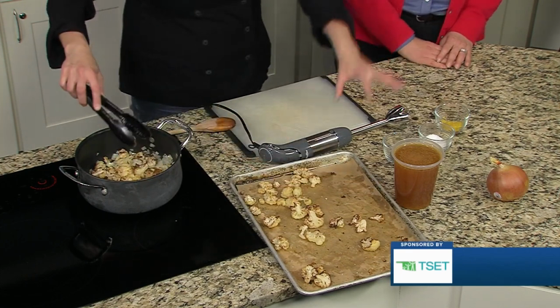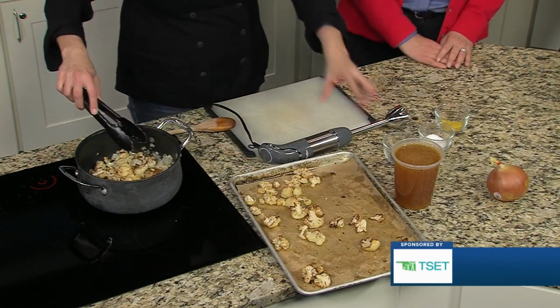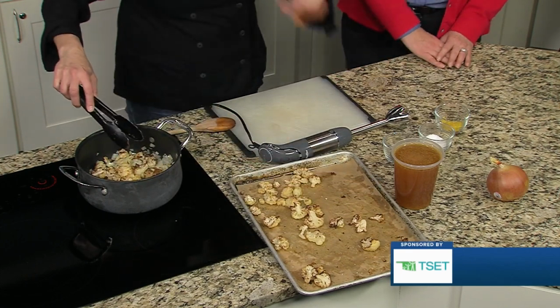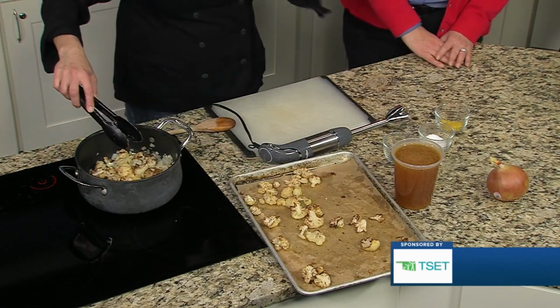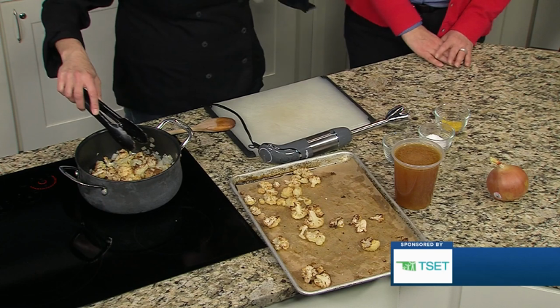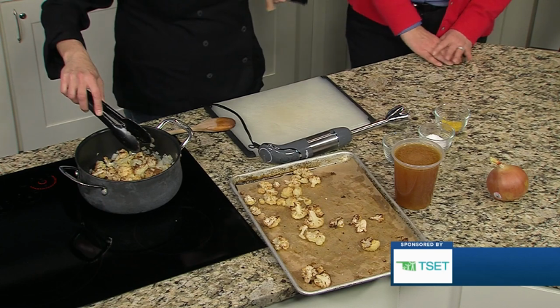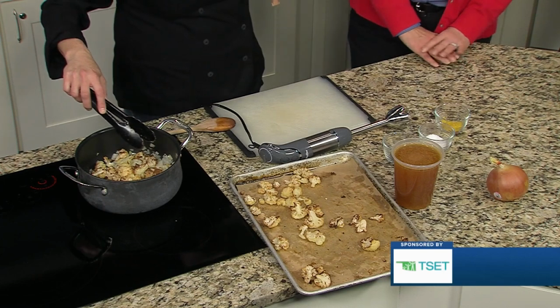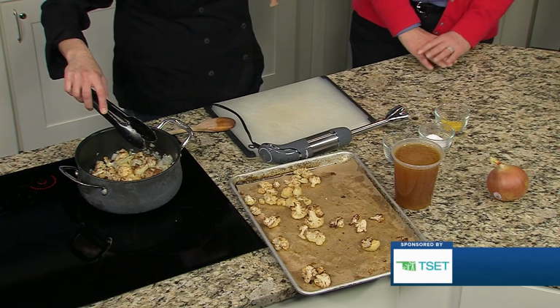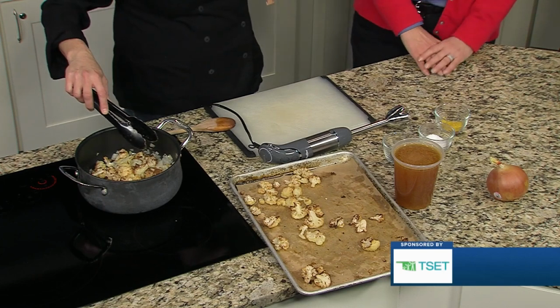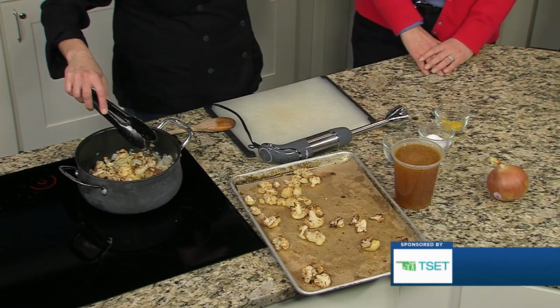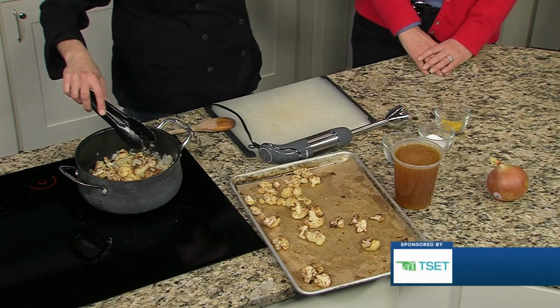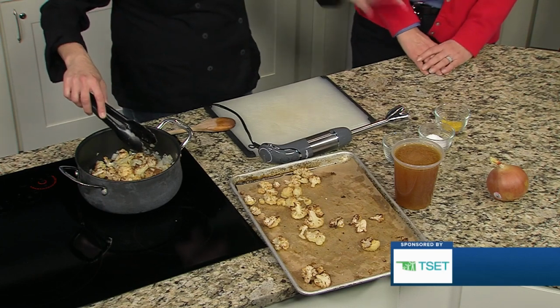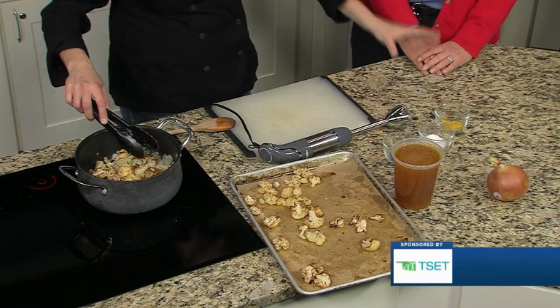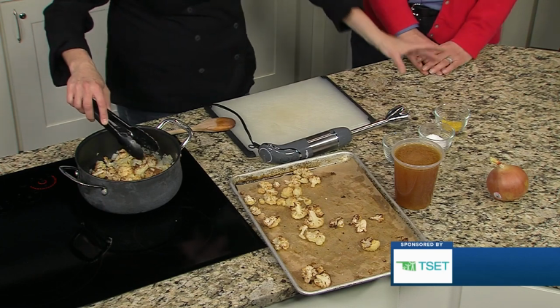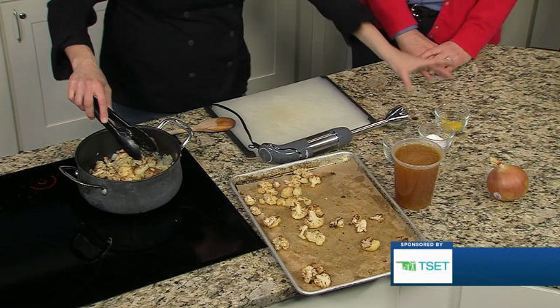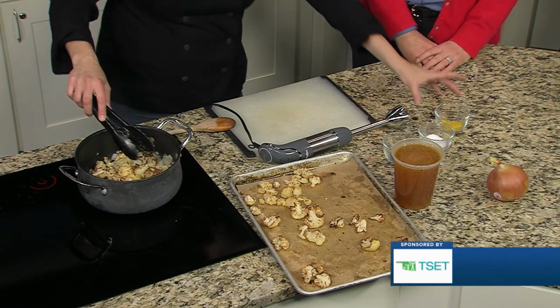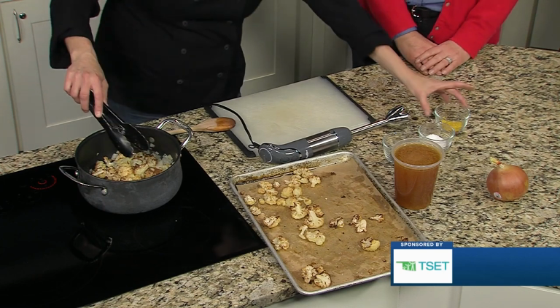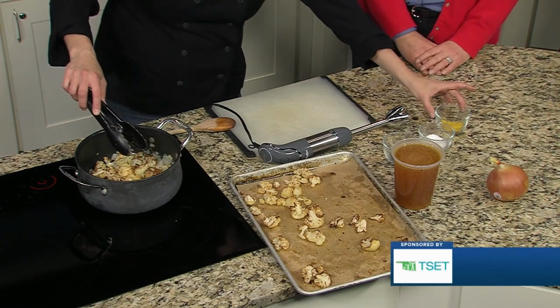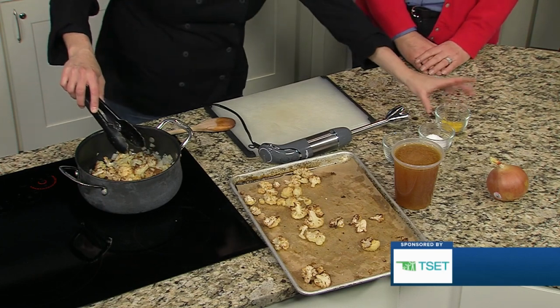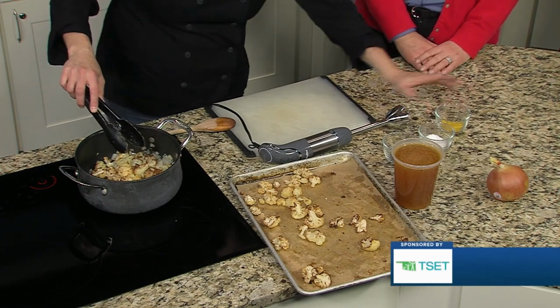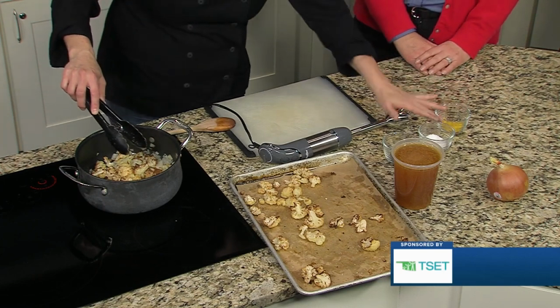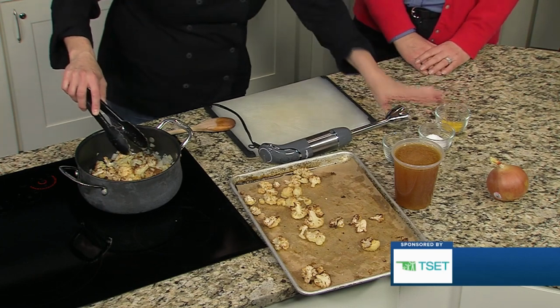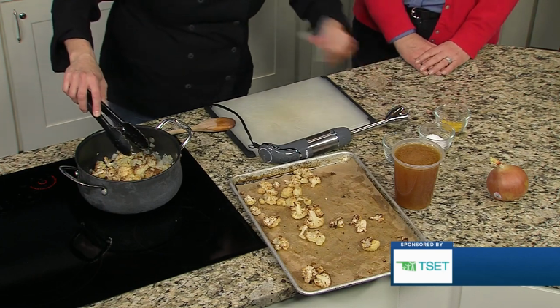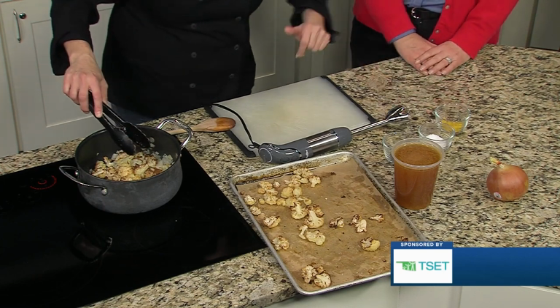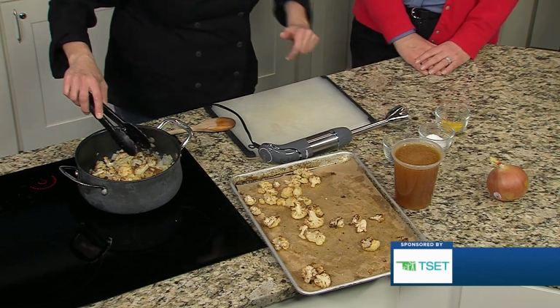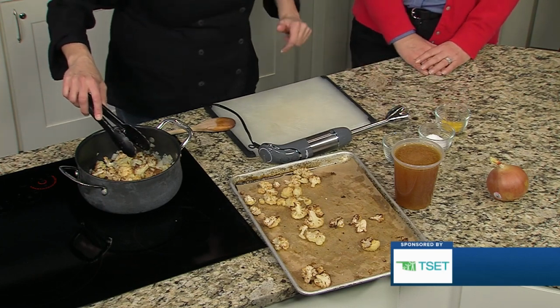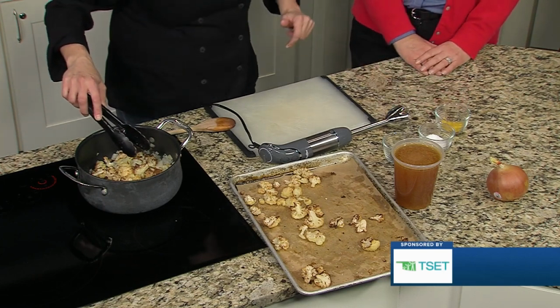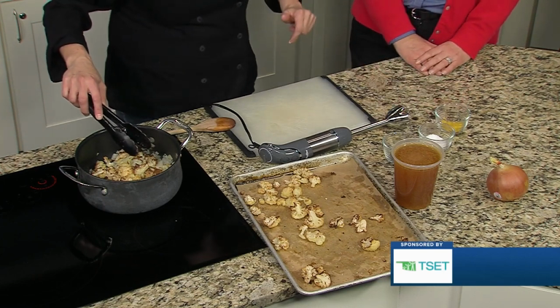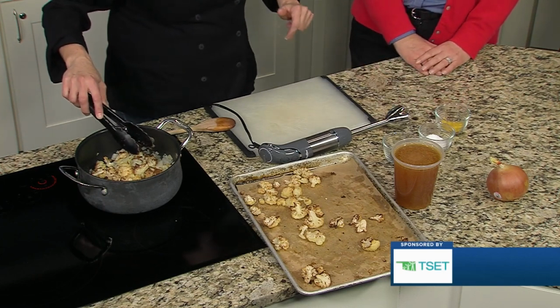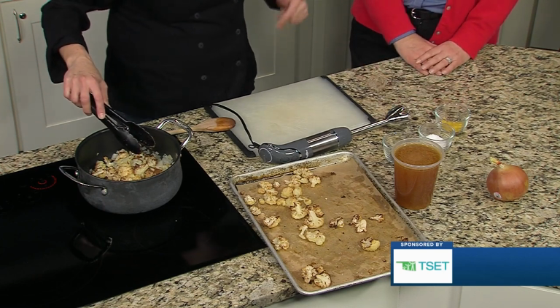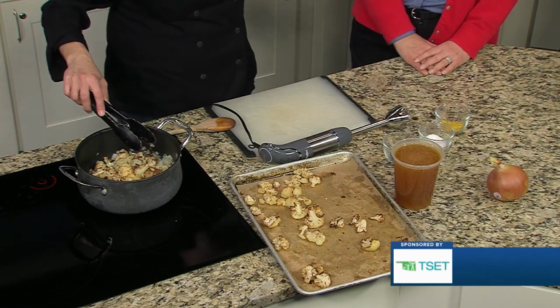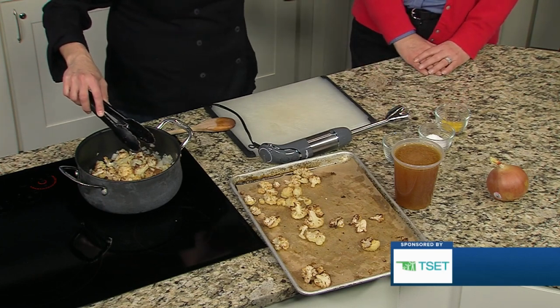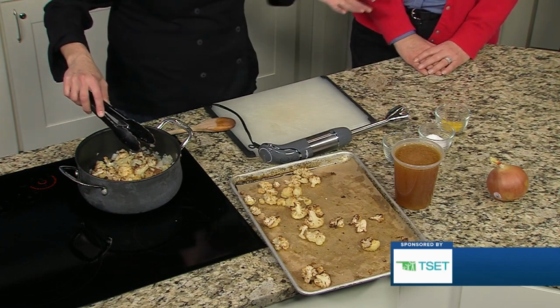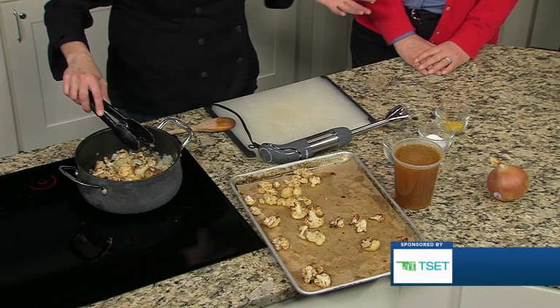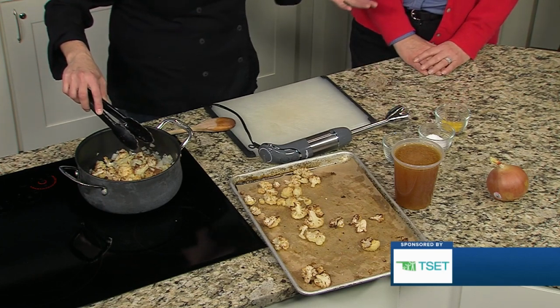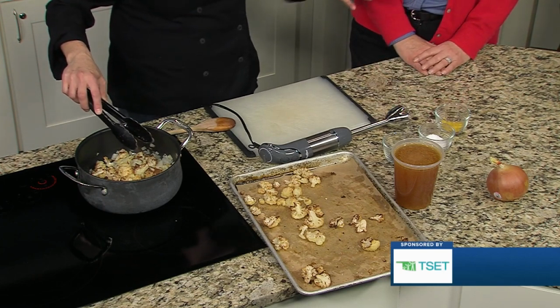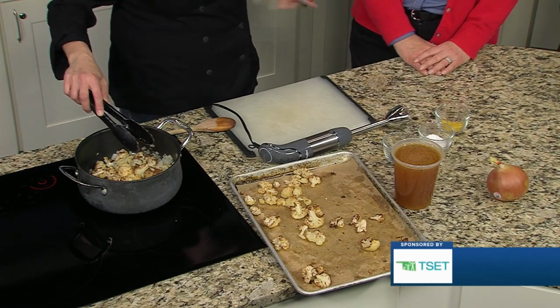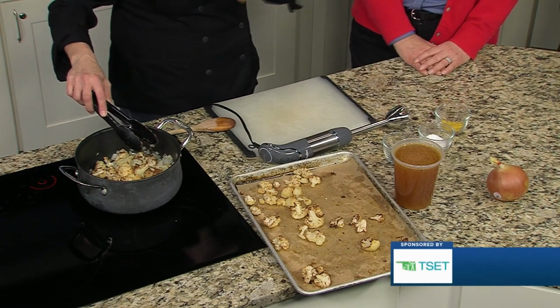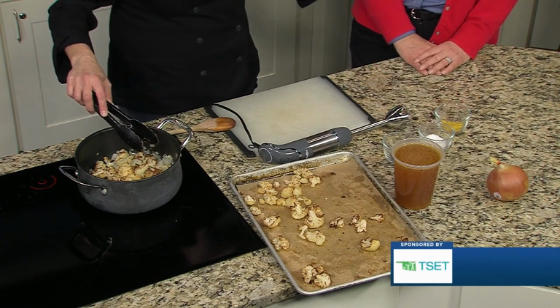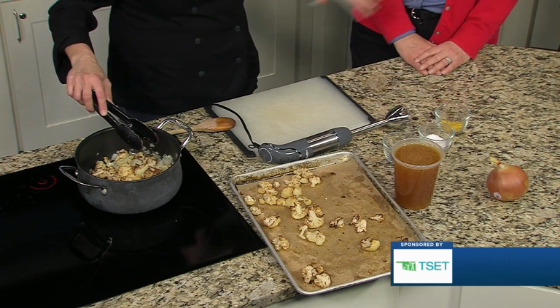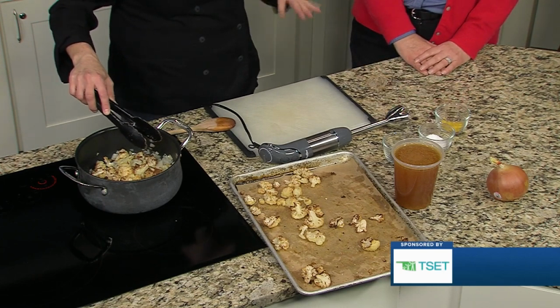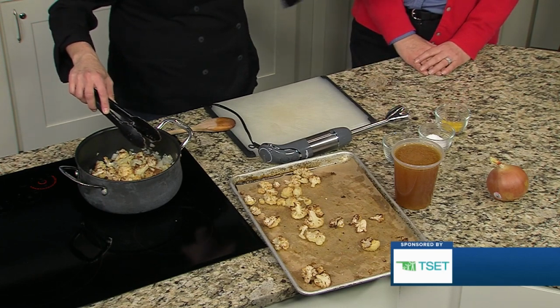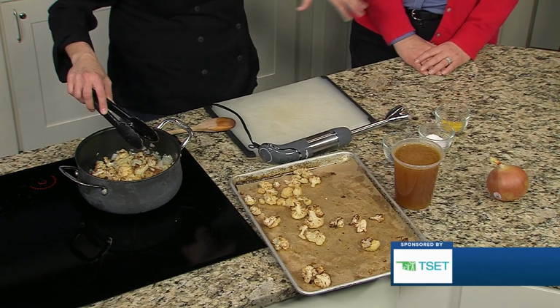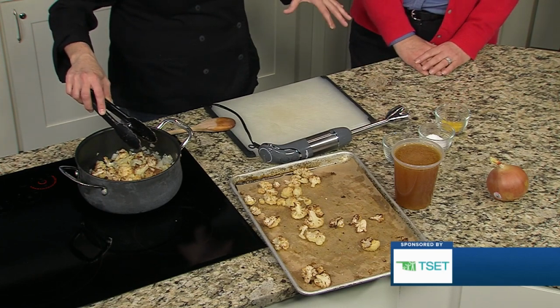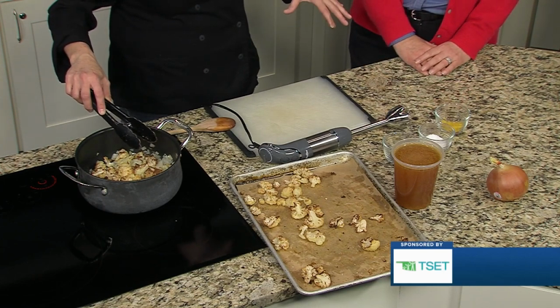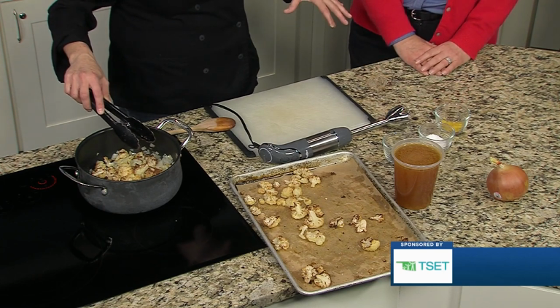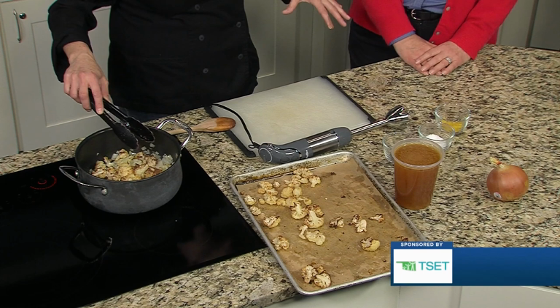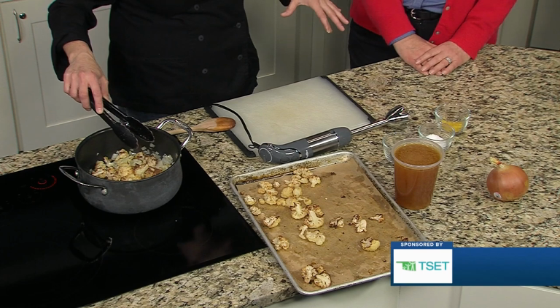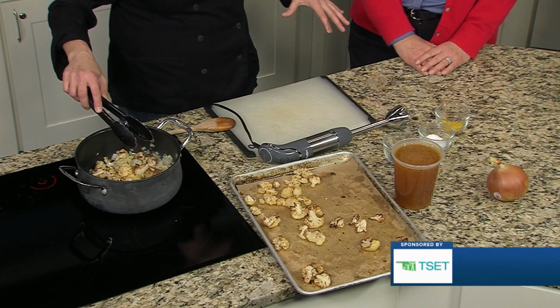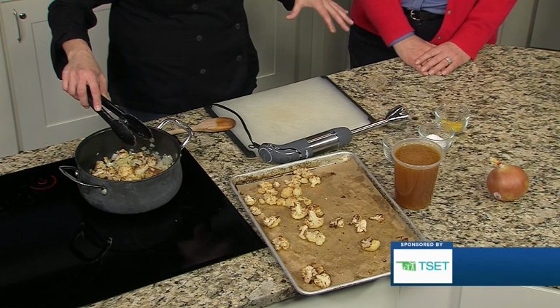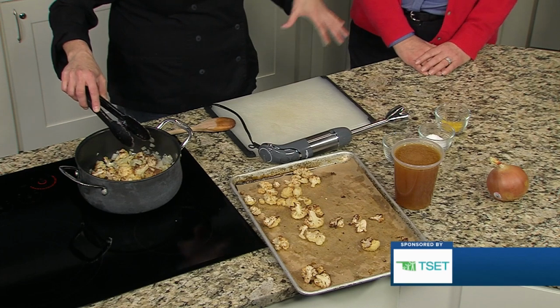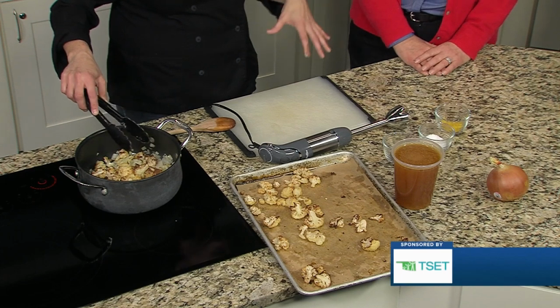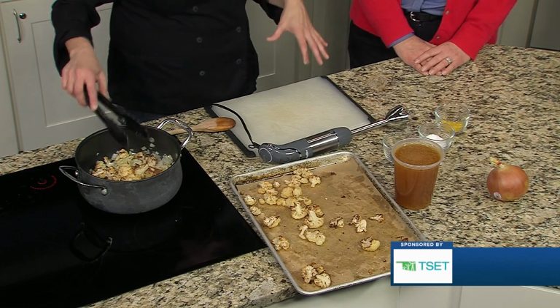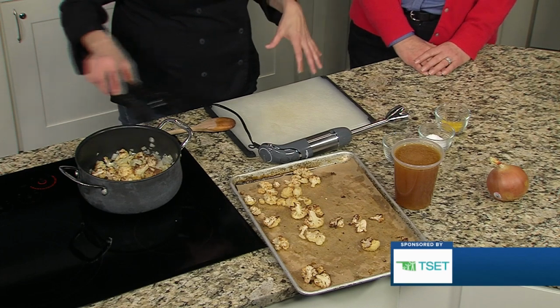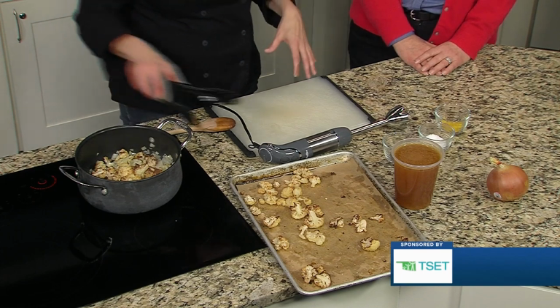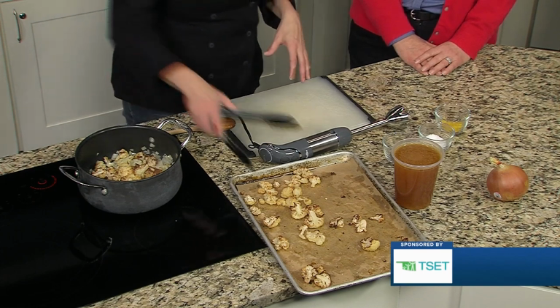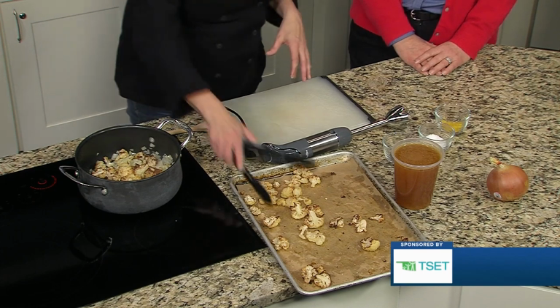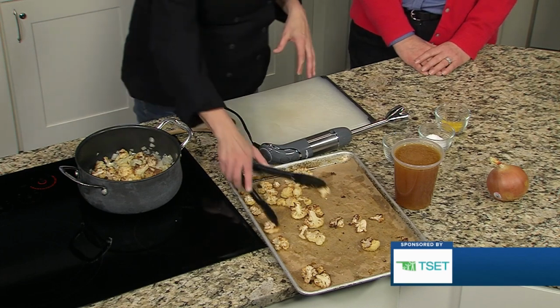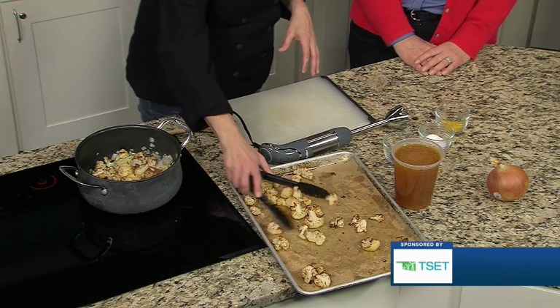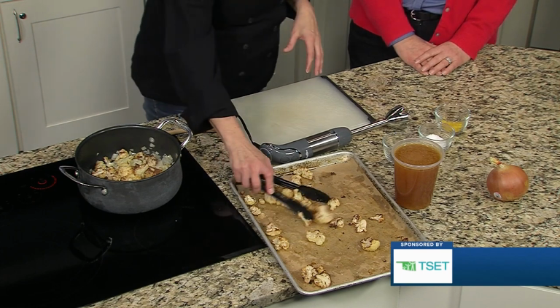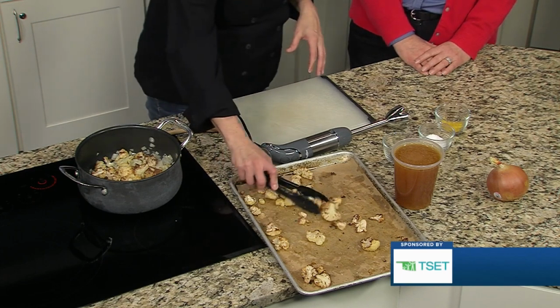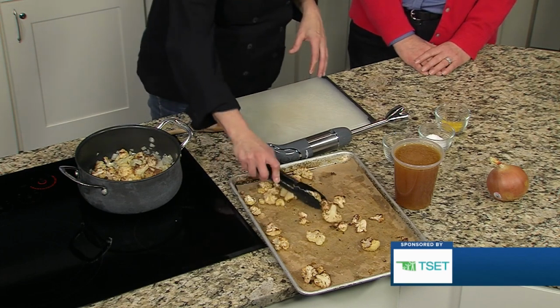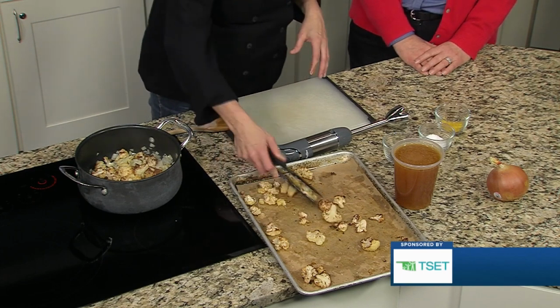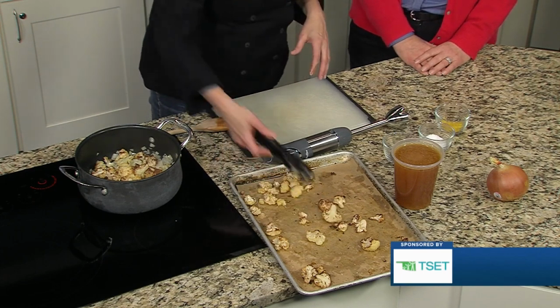It's gonna get stock put on it and a lot of lemon zest, a little salt and pepper. Really a very basic soup, and then it's gonna get pureed in a few minutes.